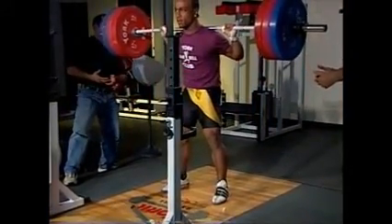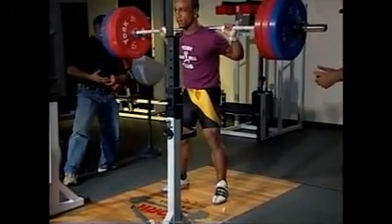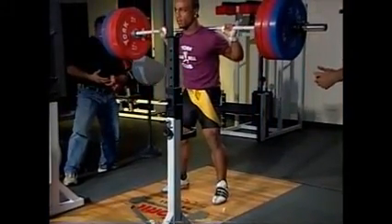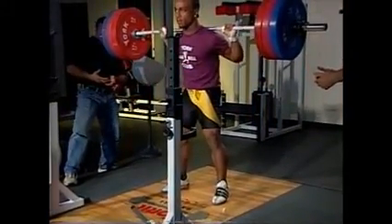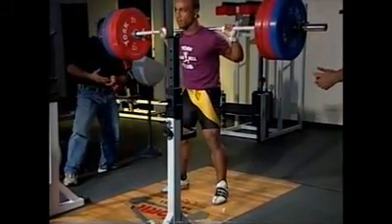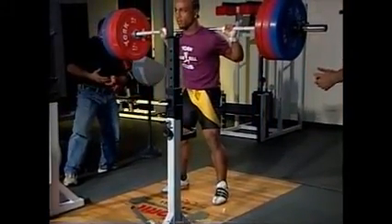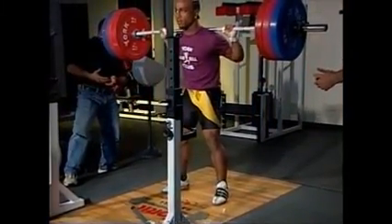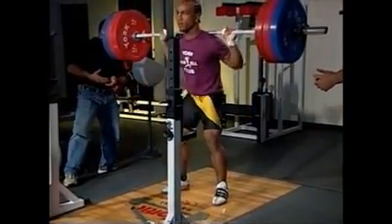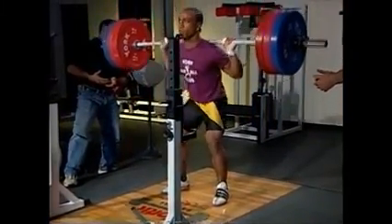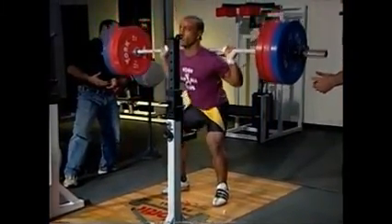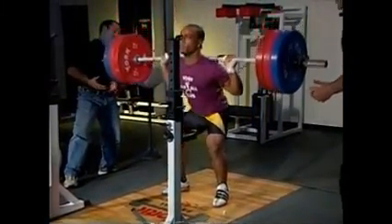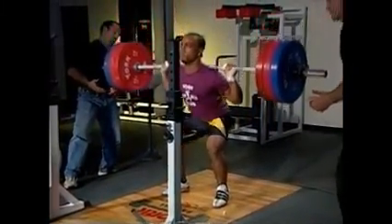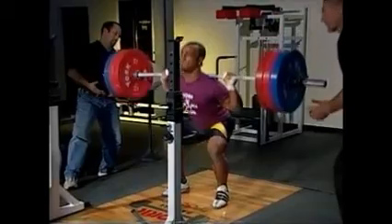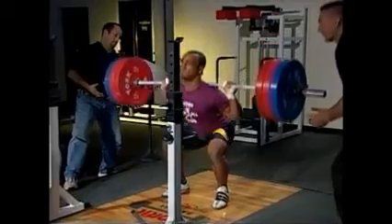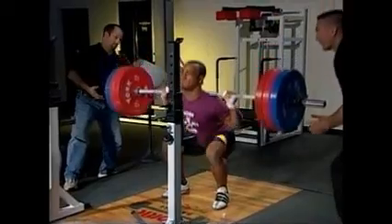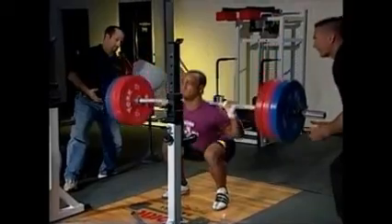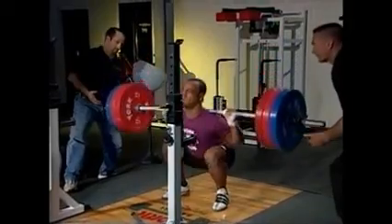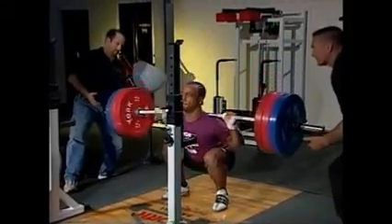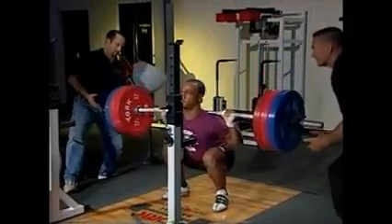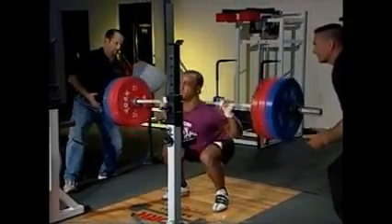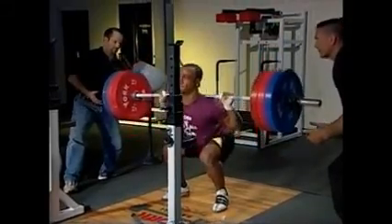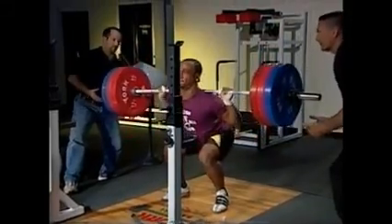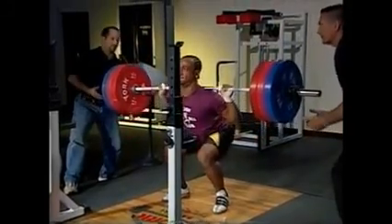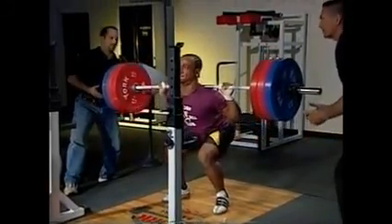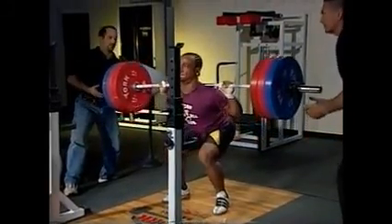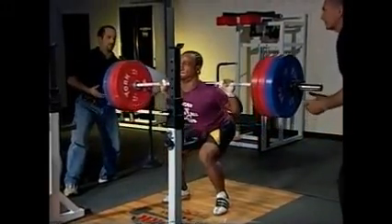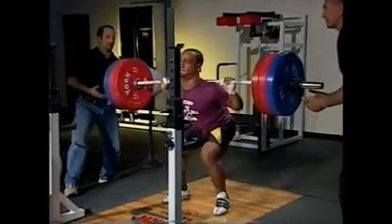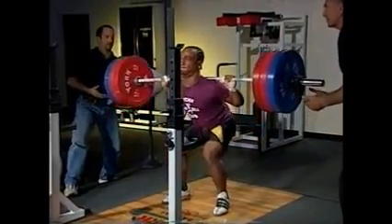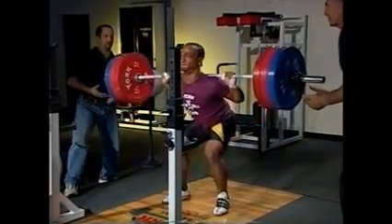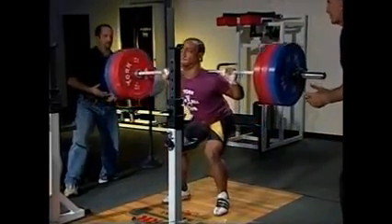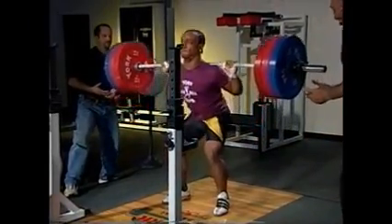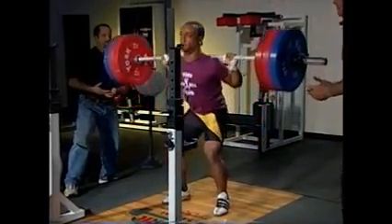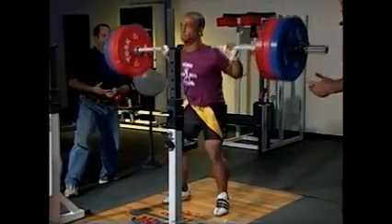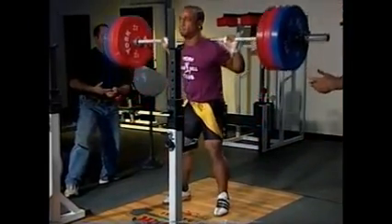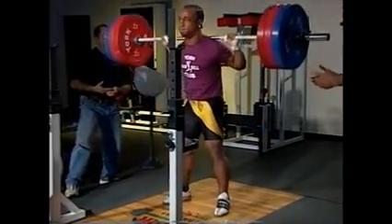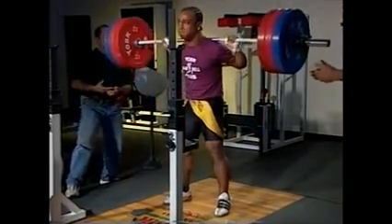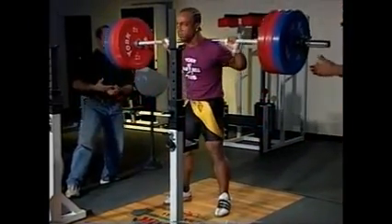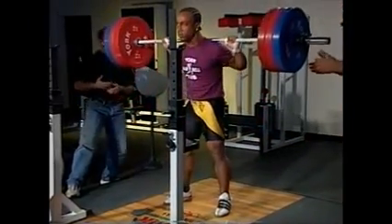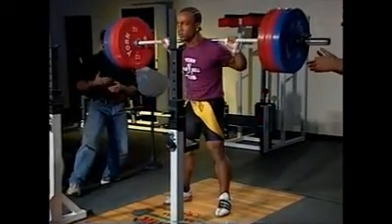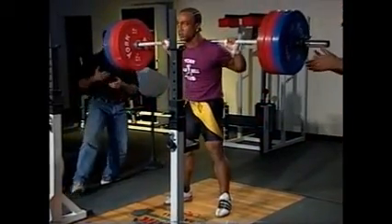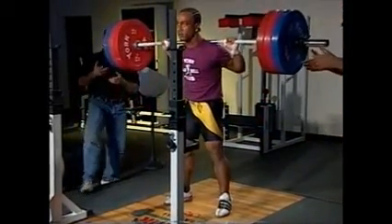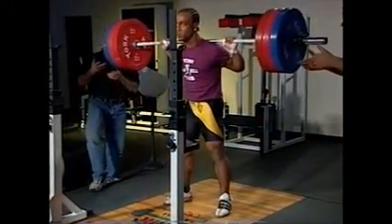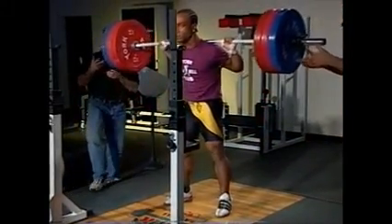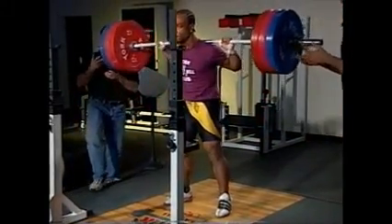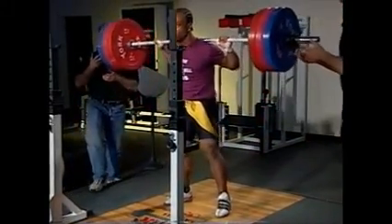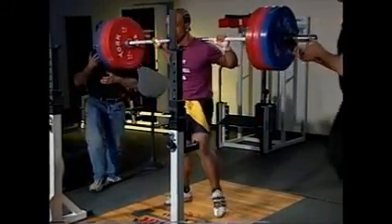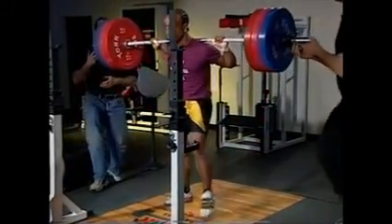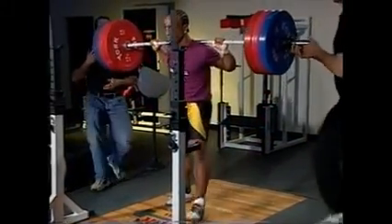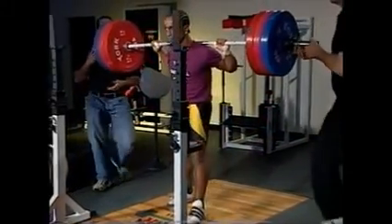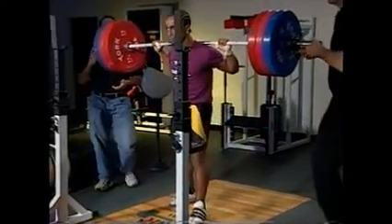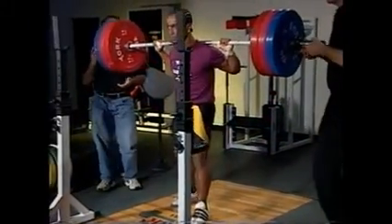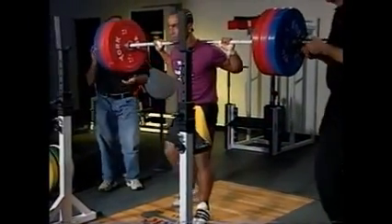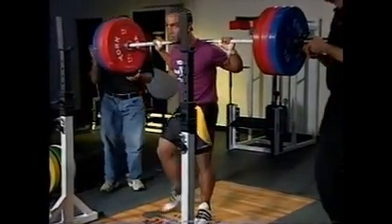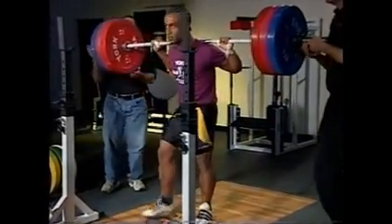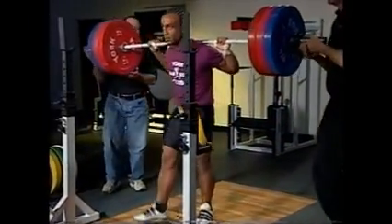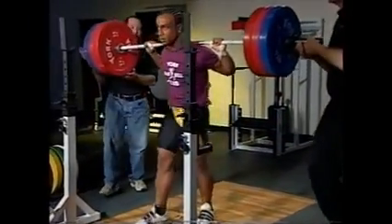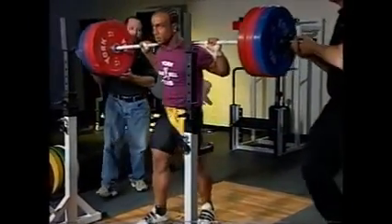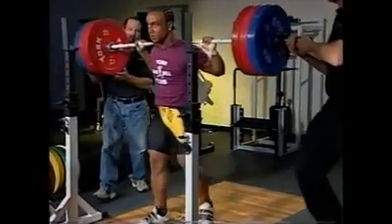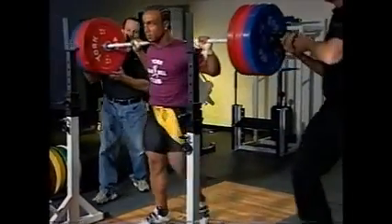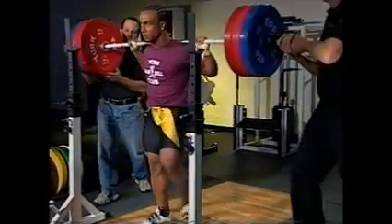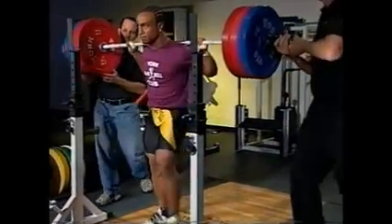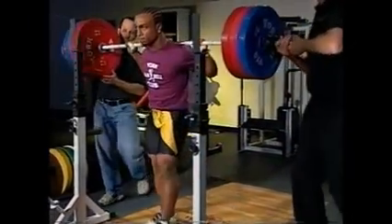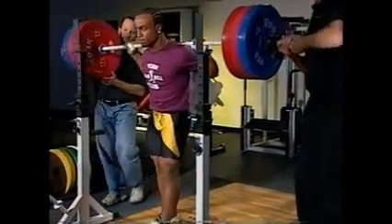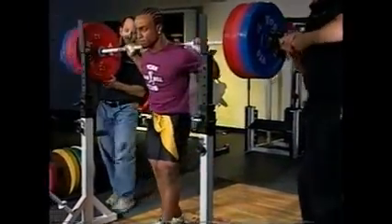Continue for the desired number of reps, then step back to the rack and safely replace the barbell.